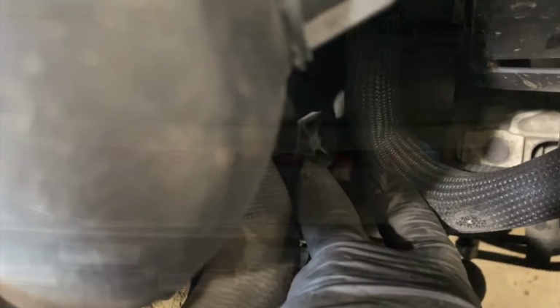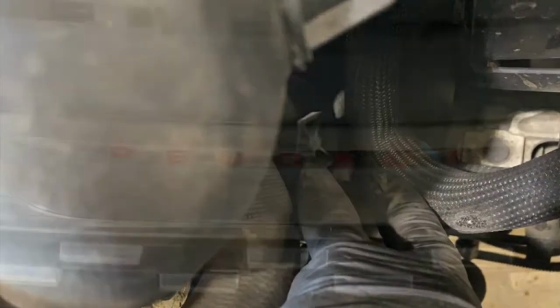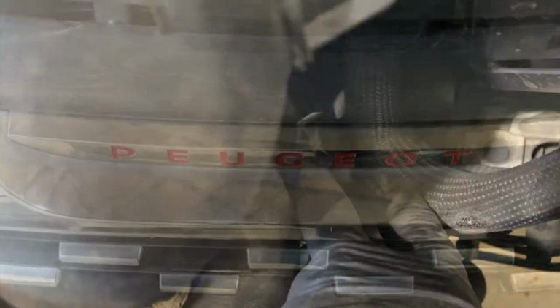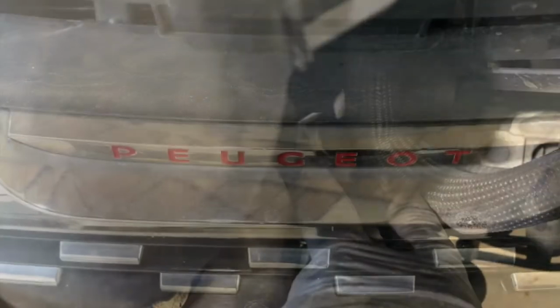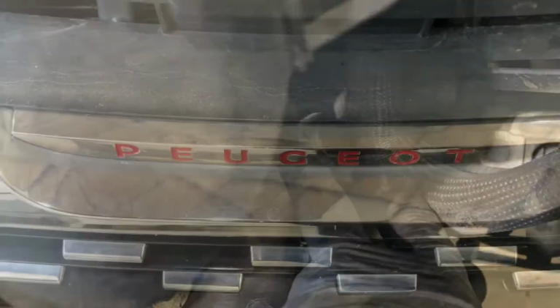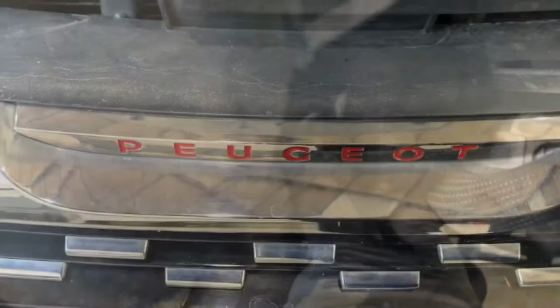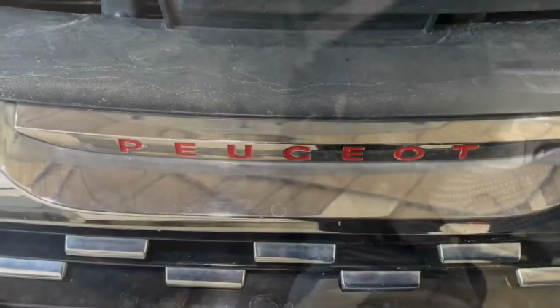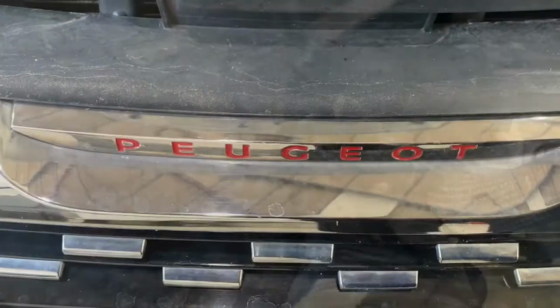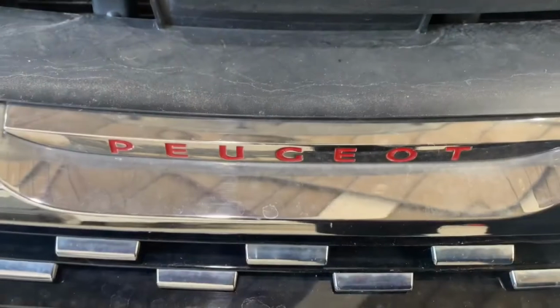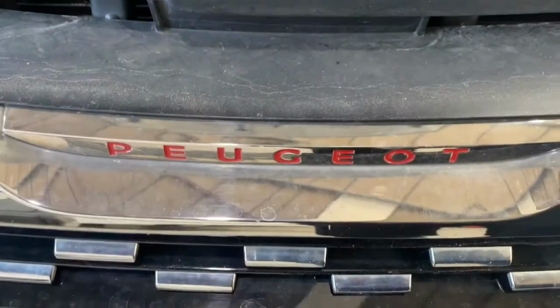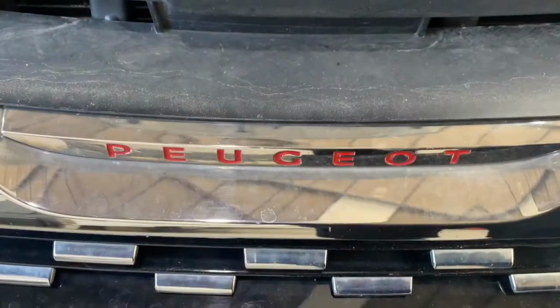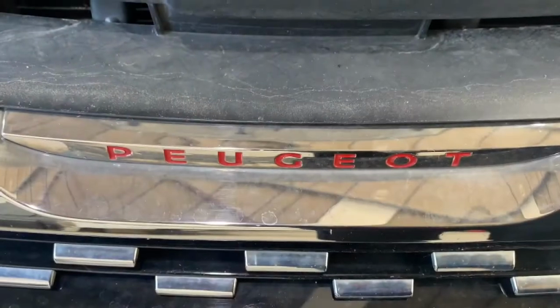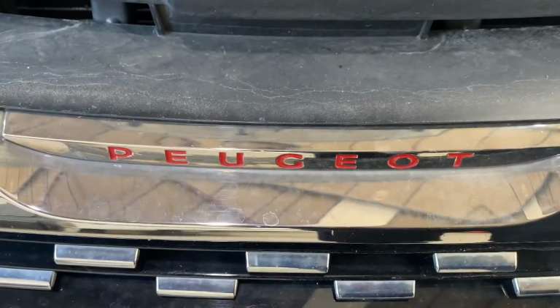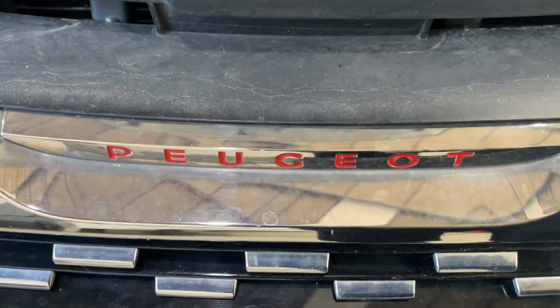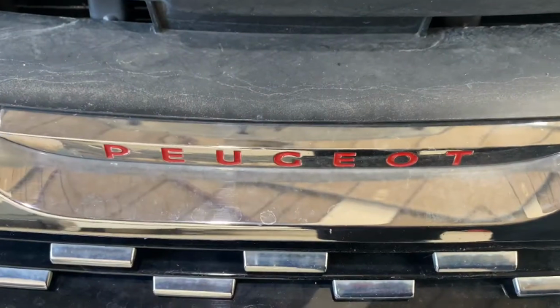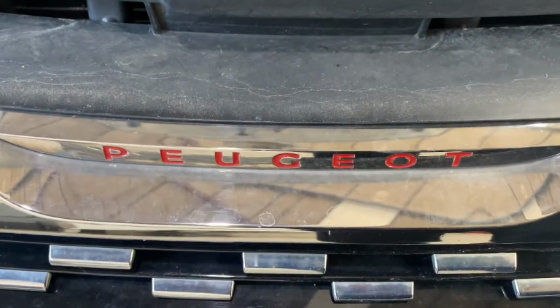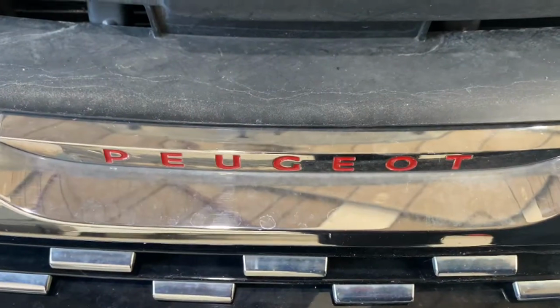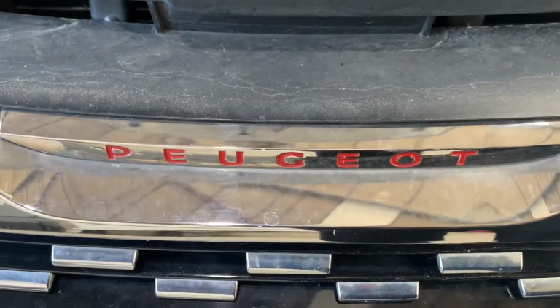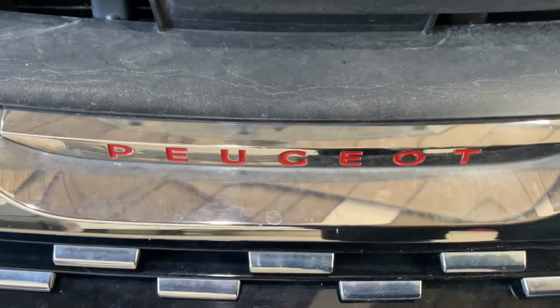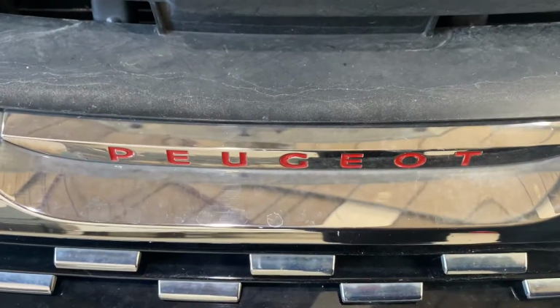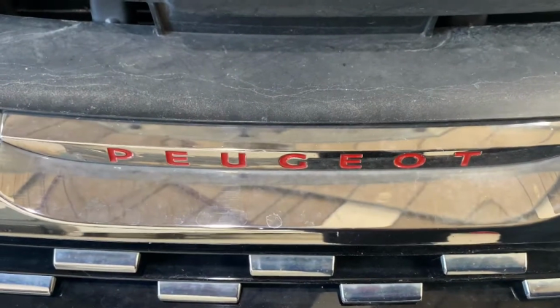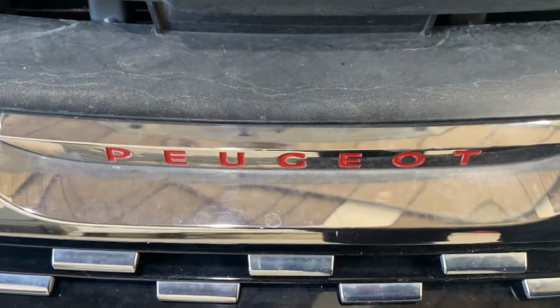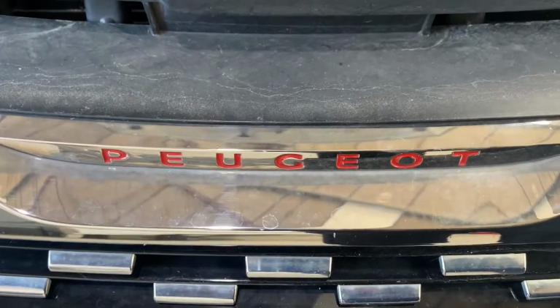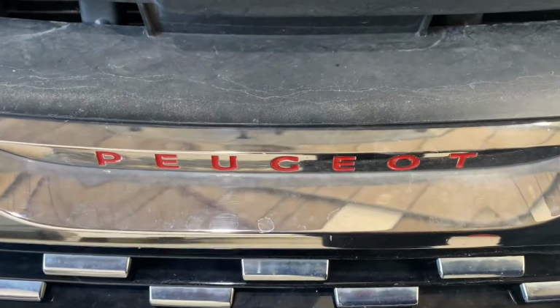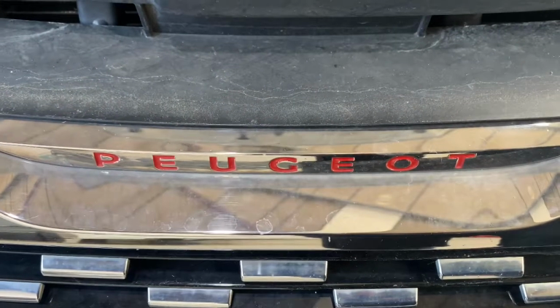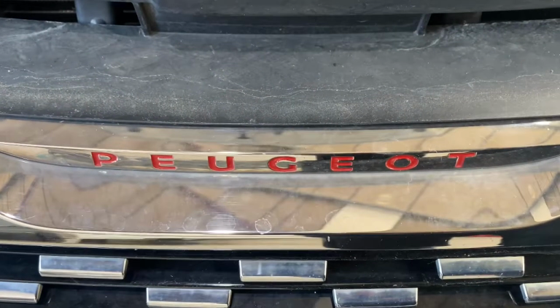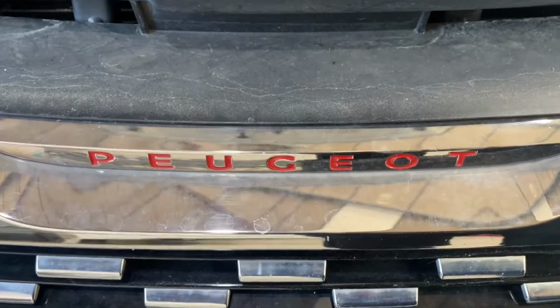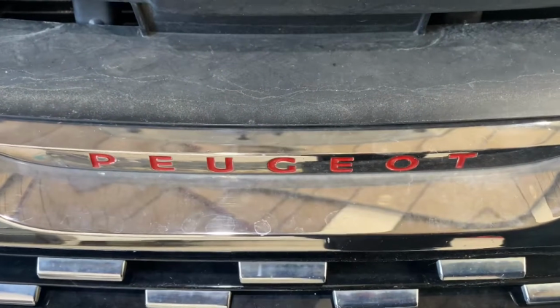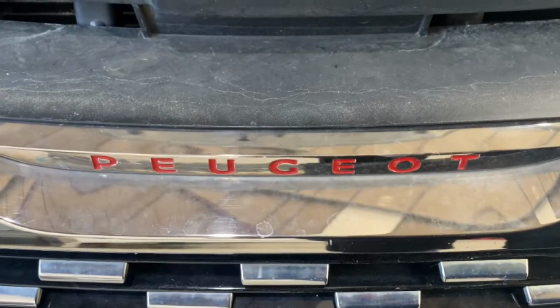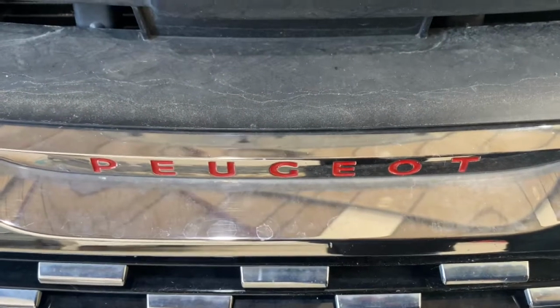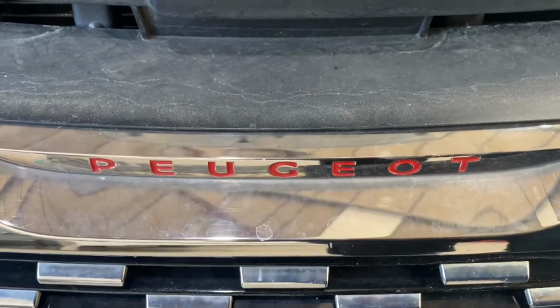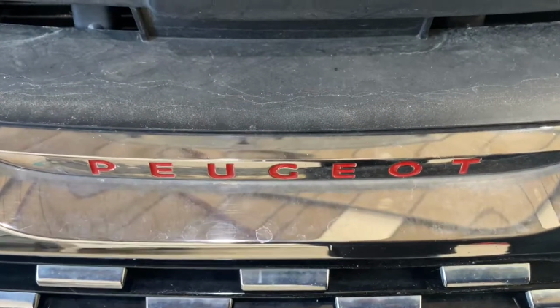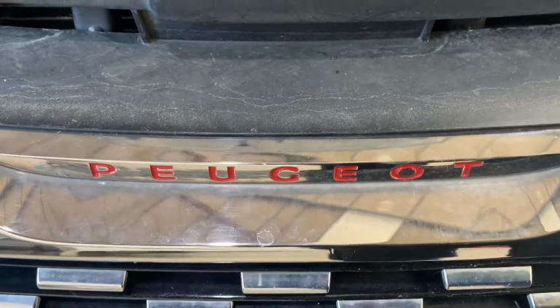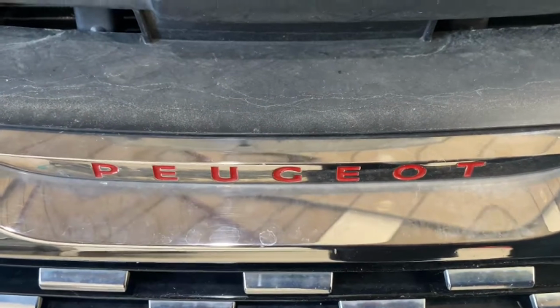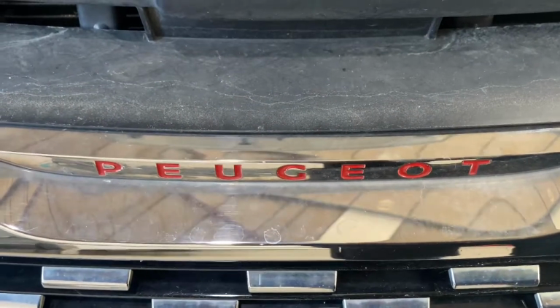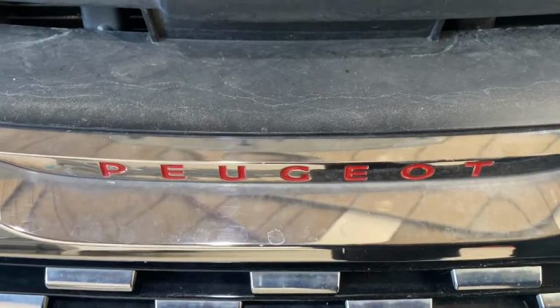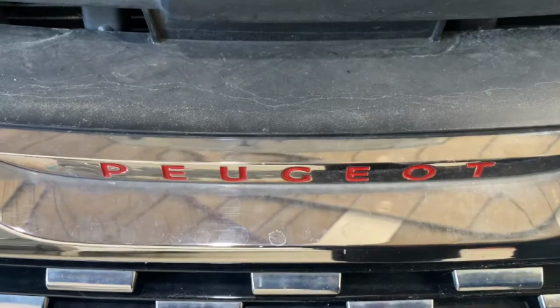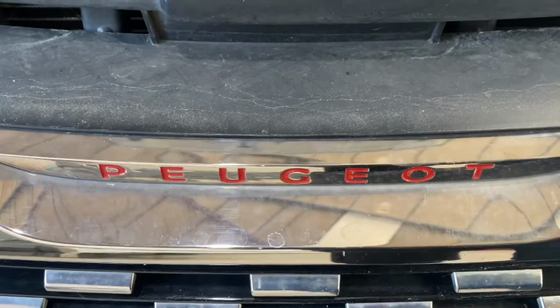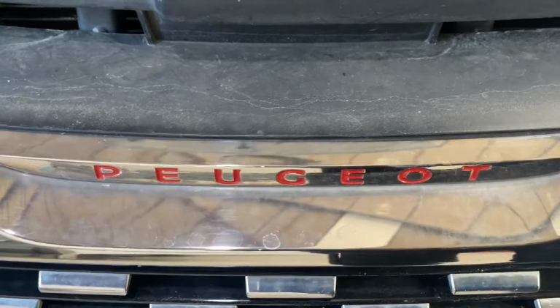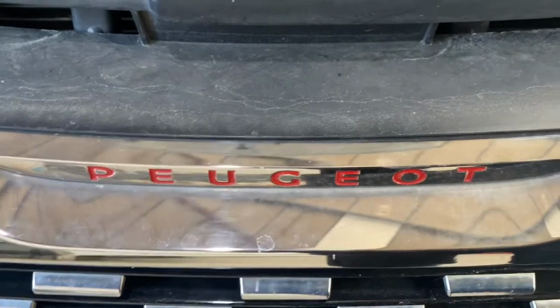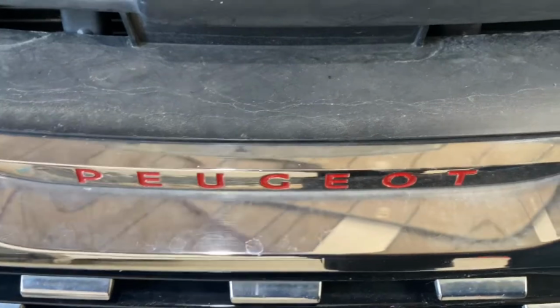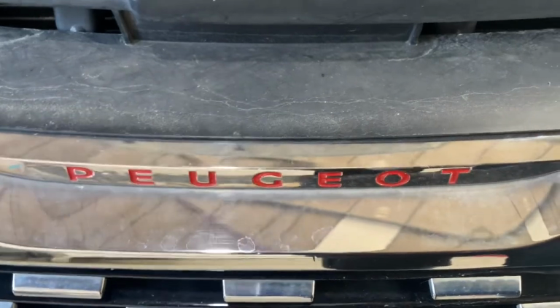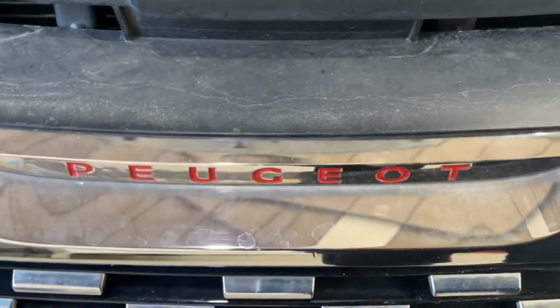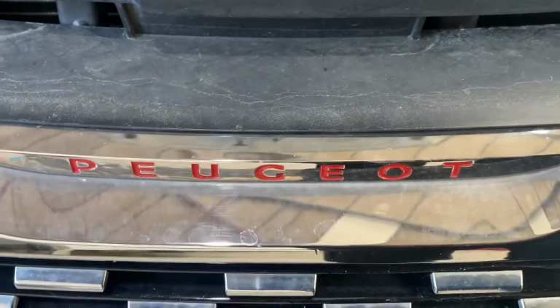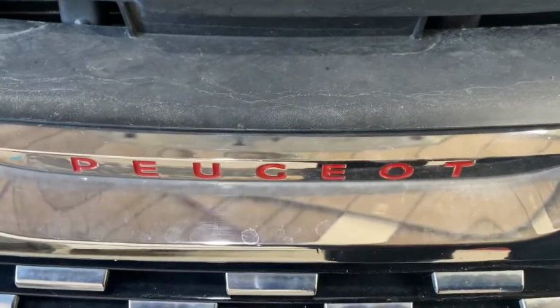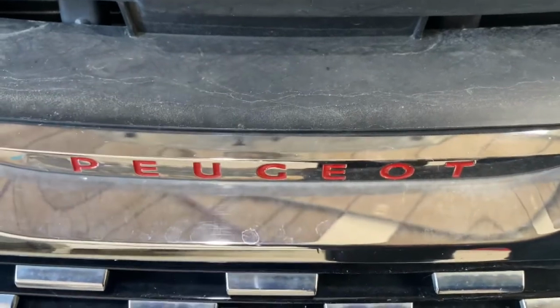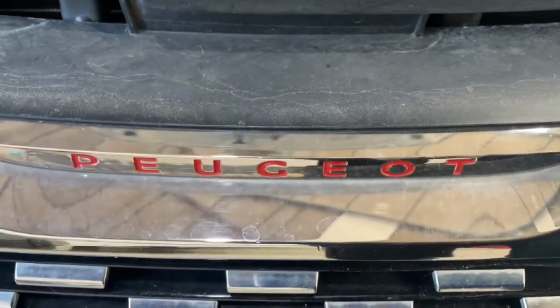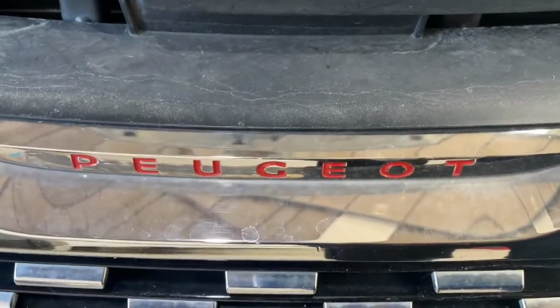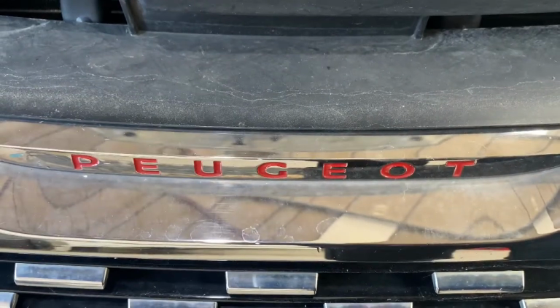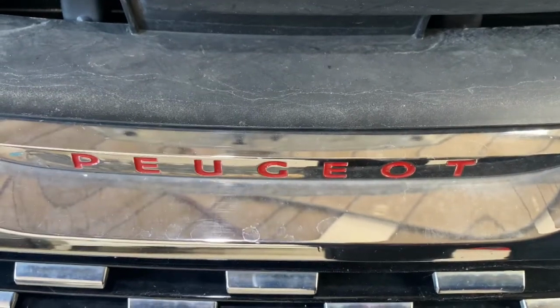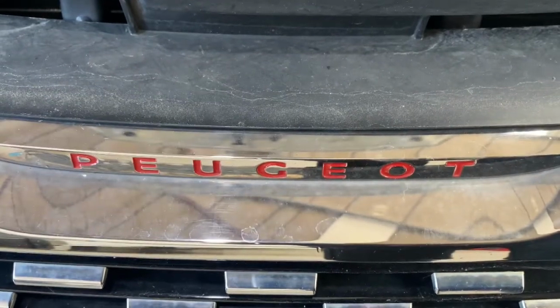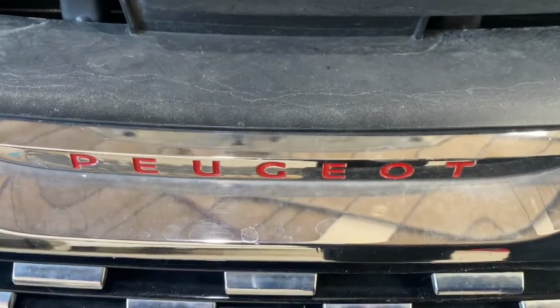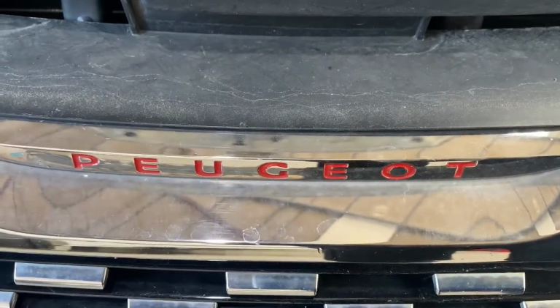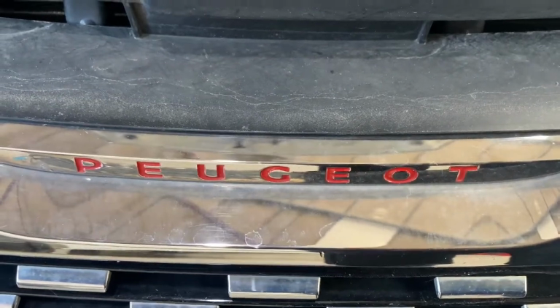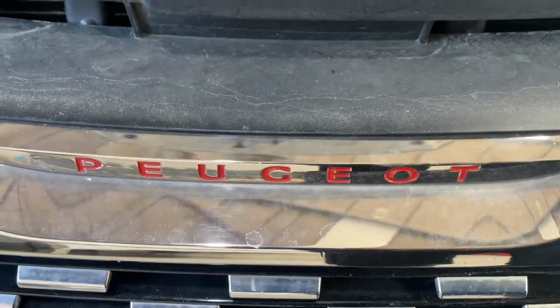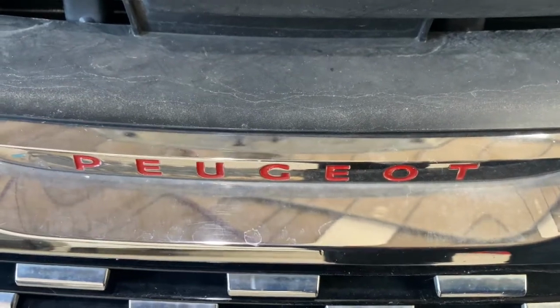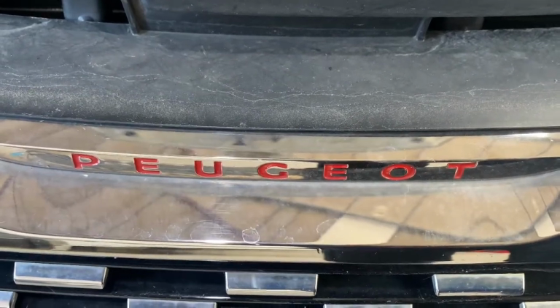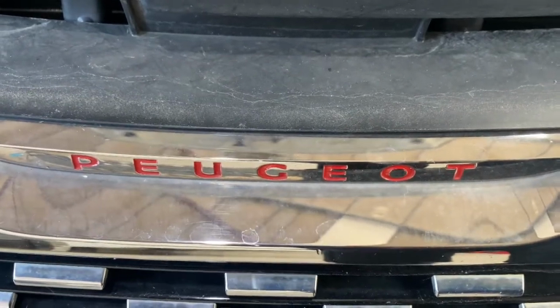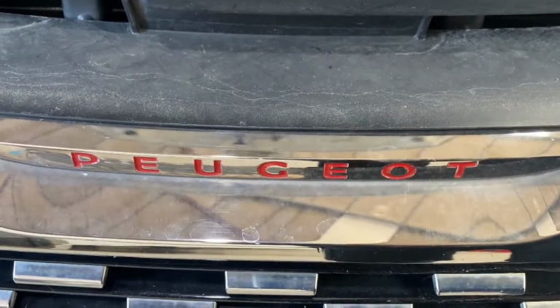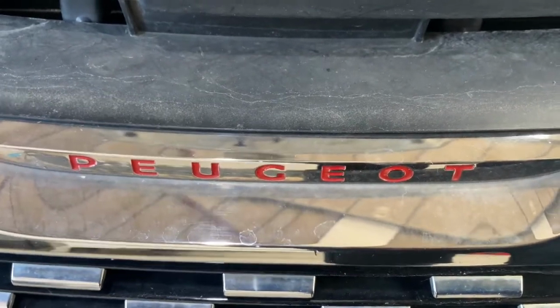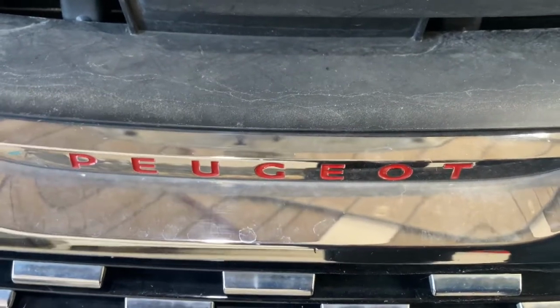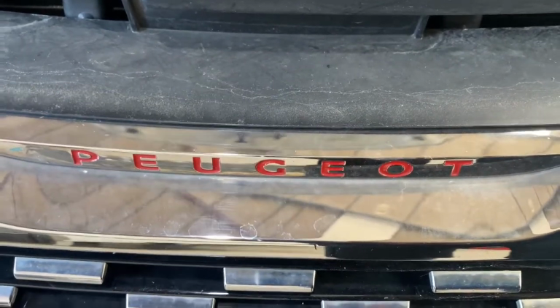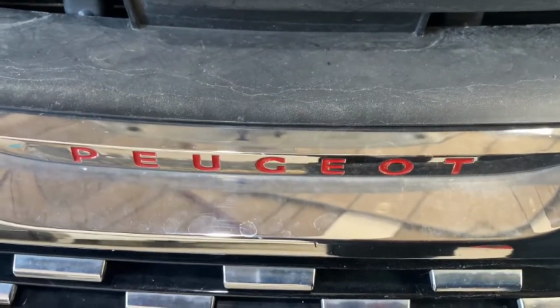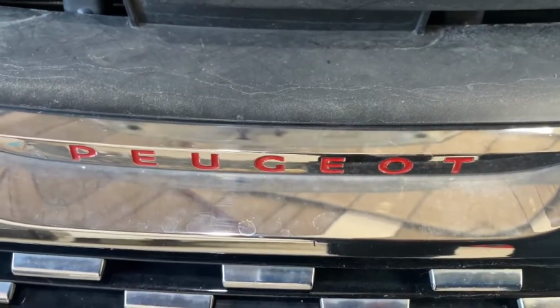Hello and welcome again. Today I'm going to show you how to get access to your oil filter on your Peugeot 208 GTI.